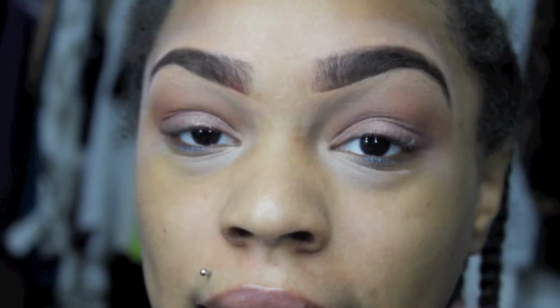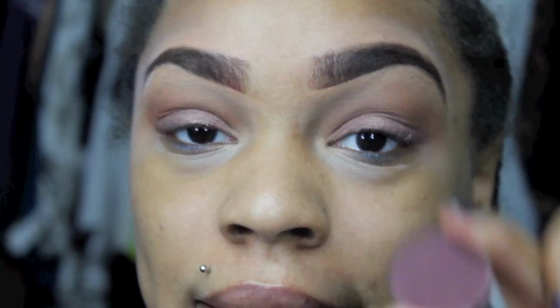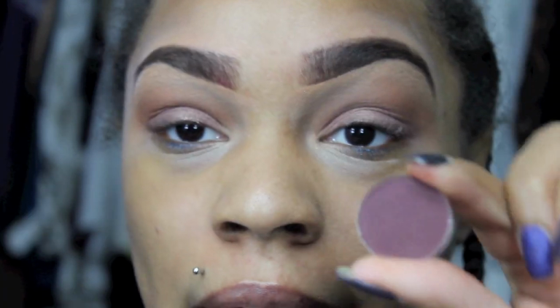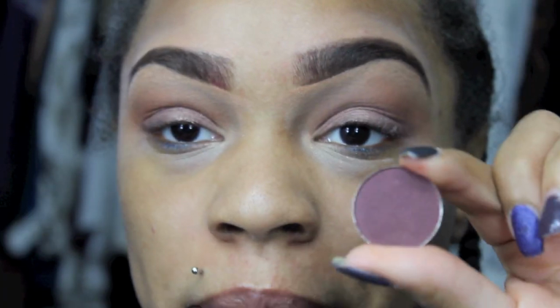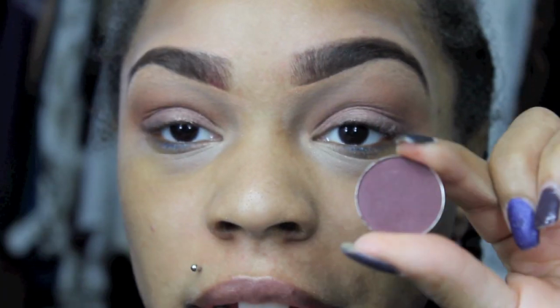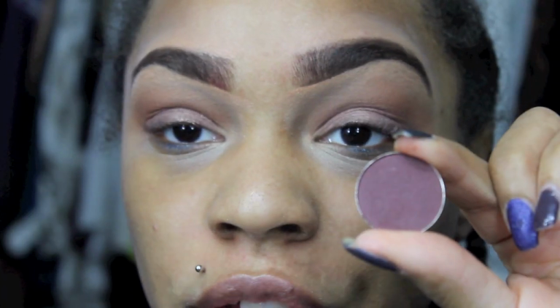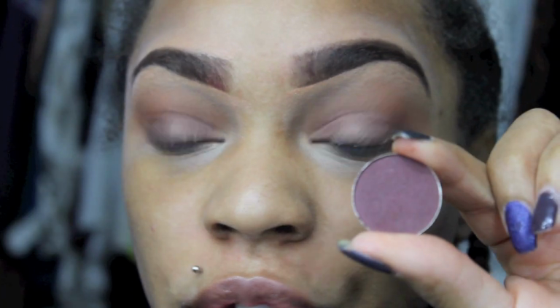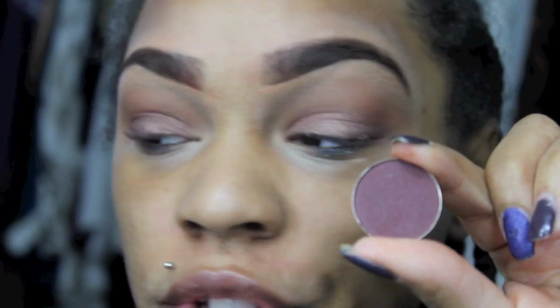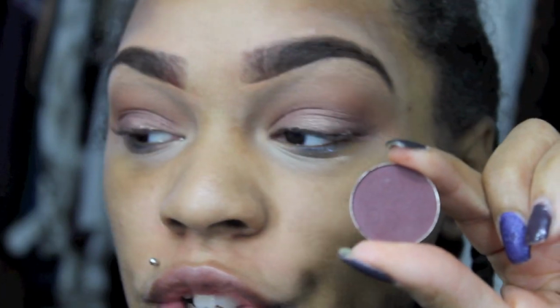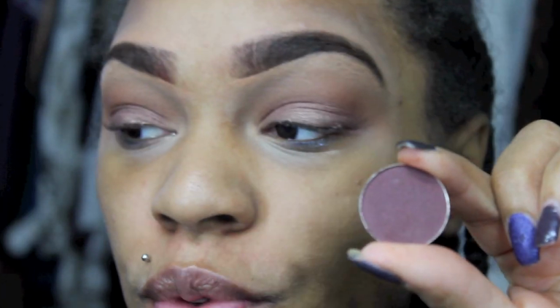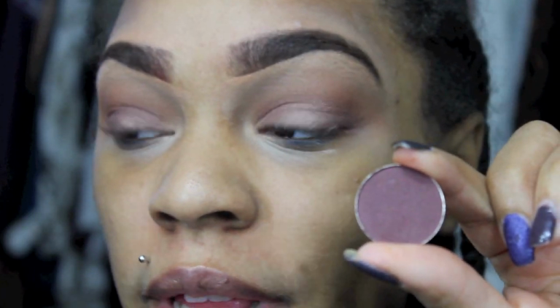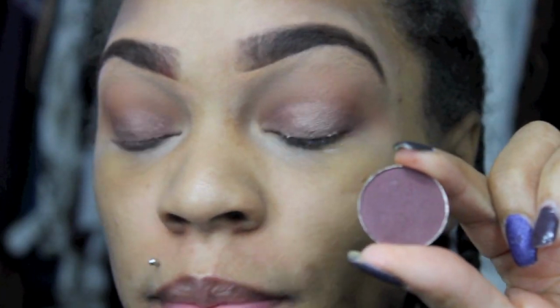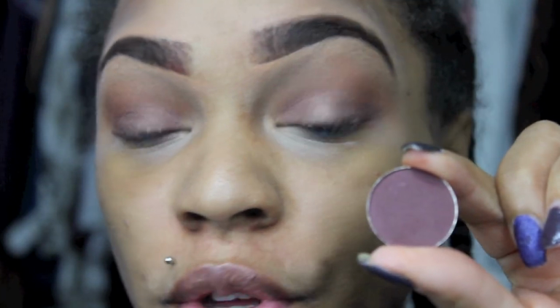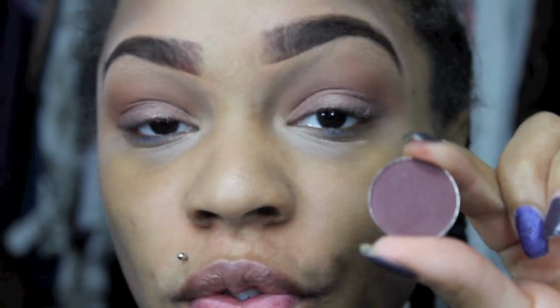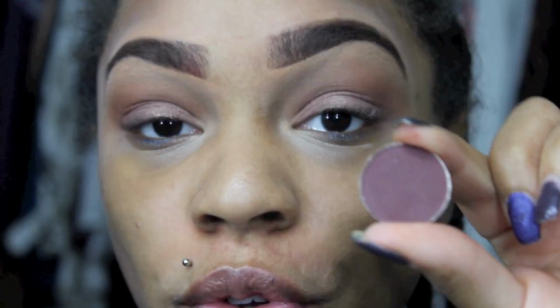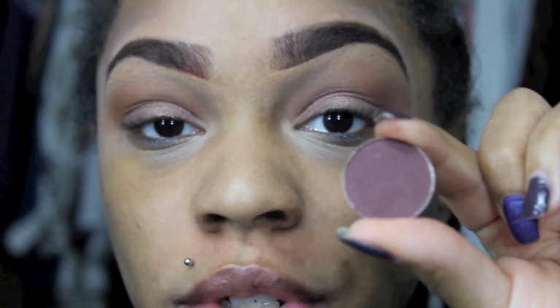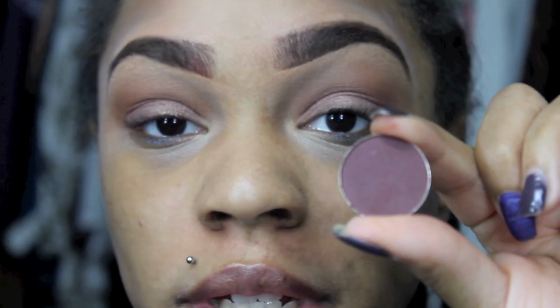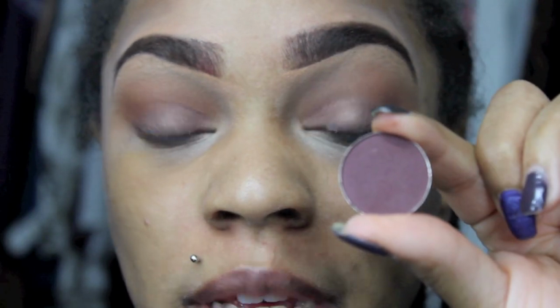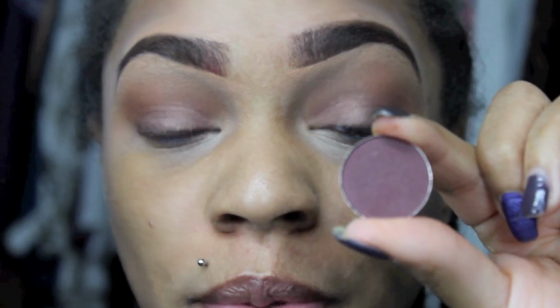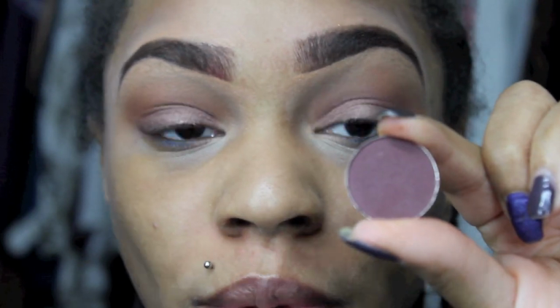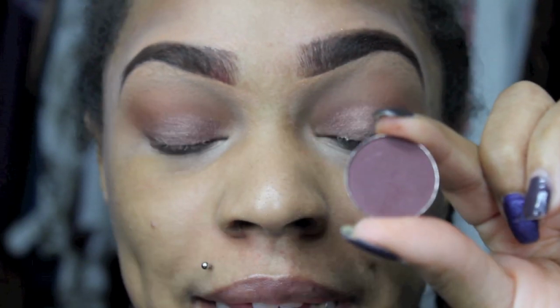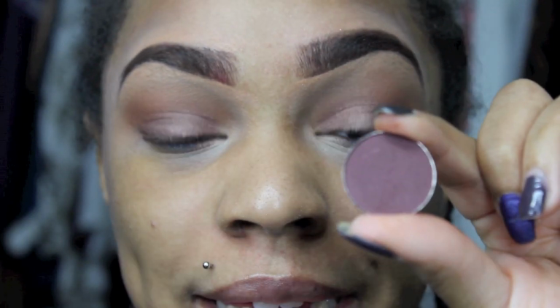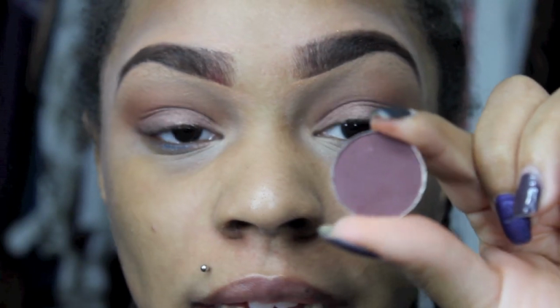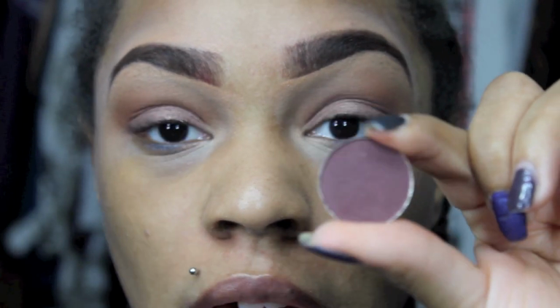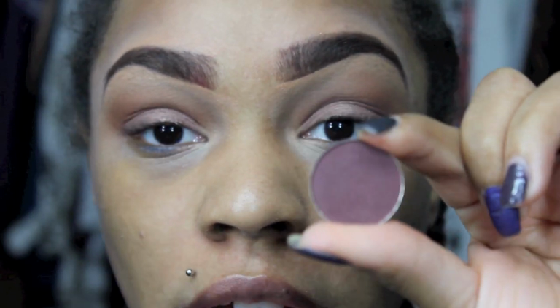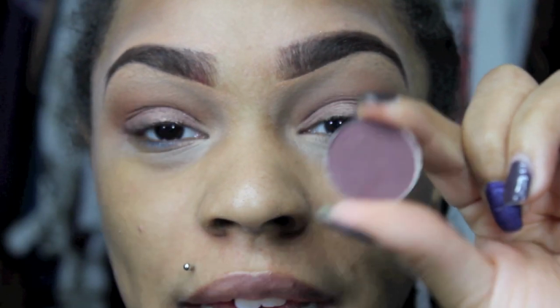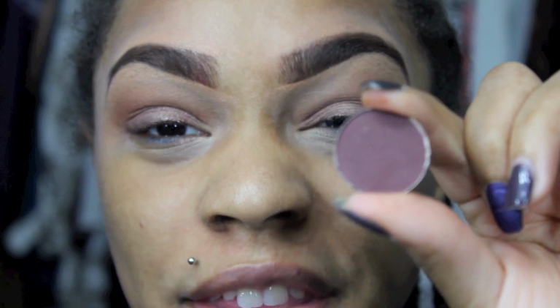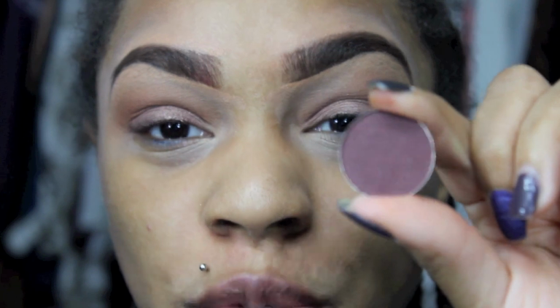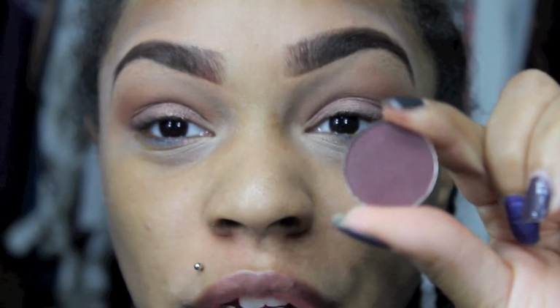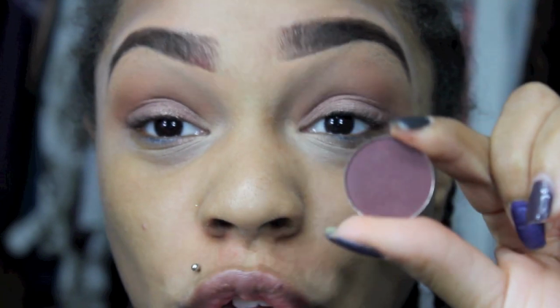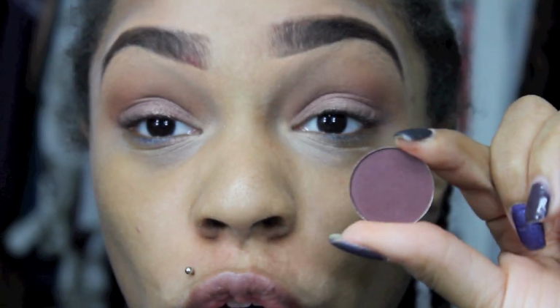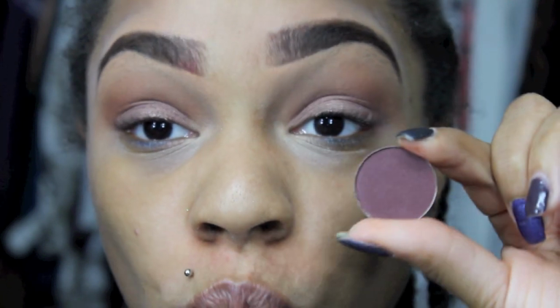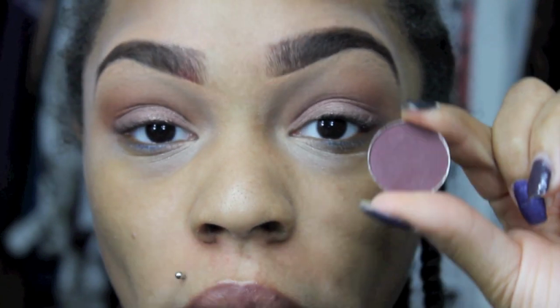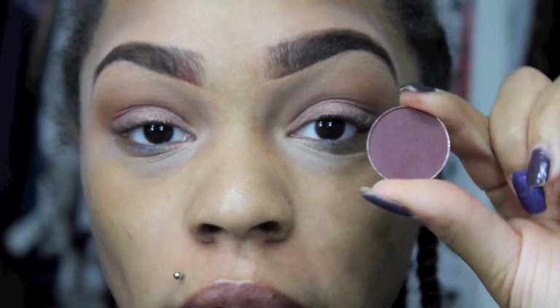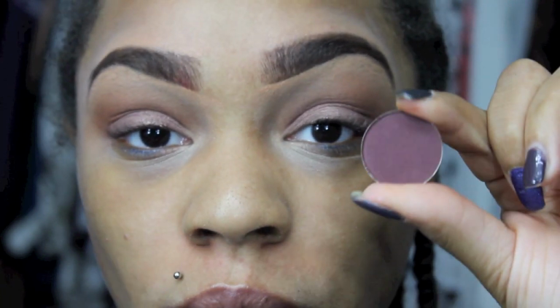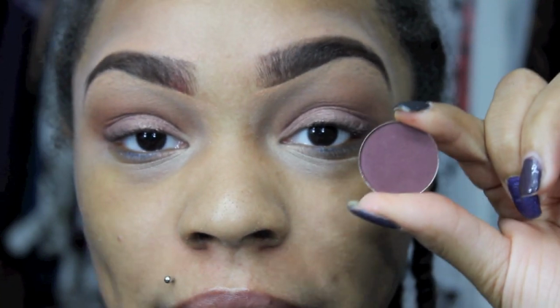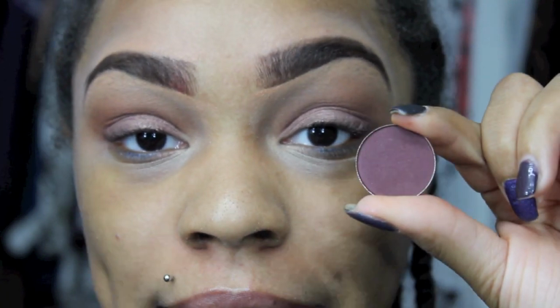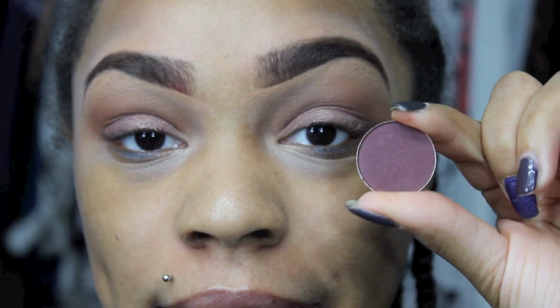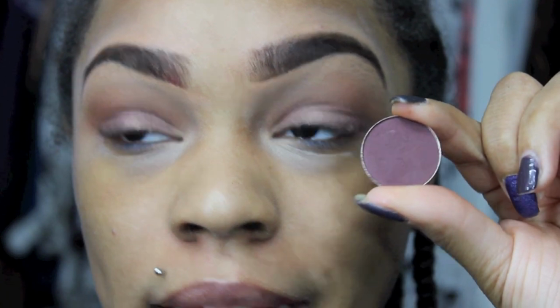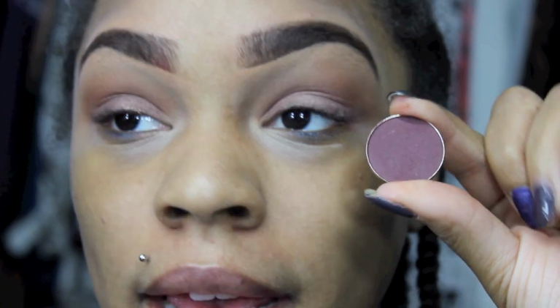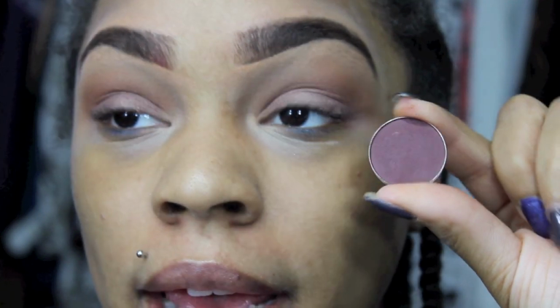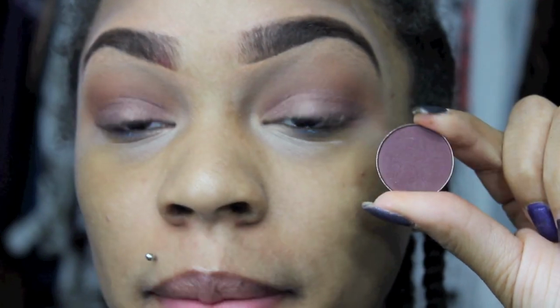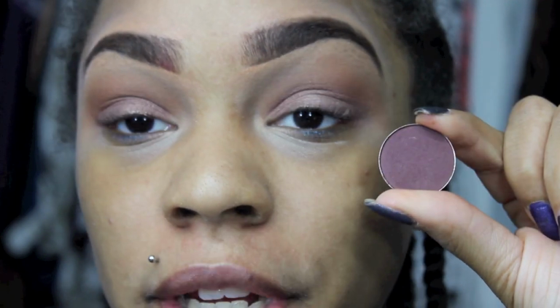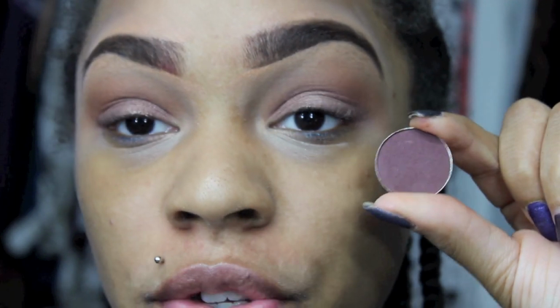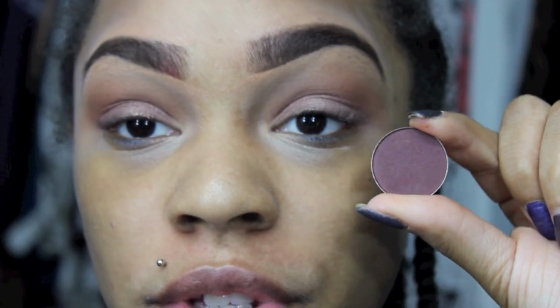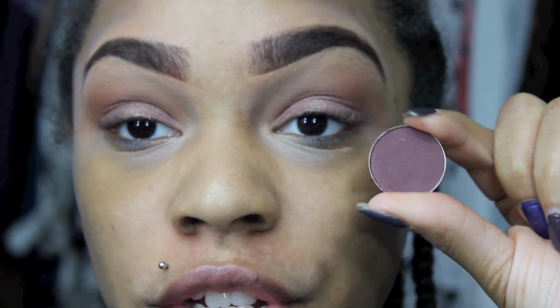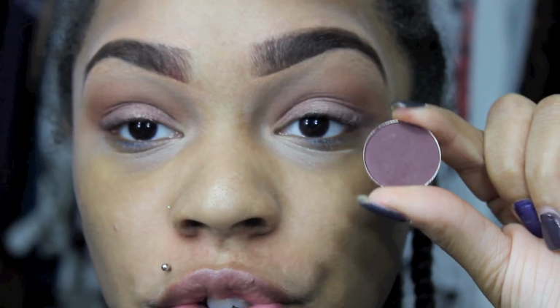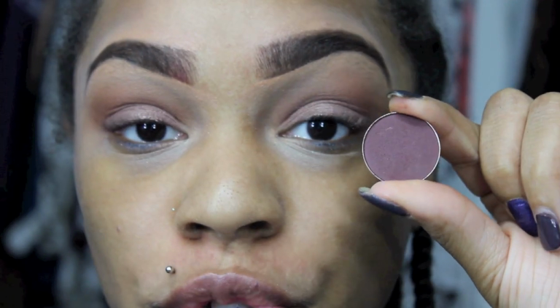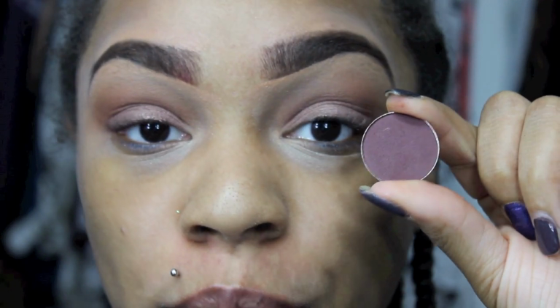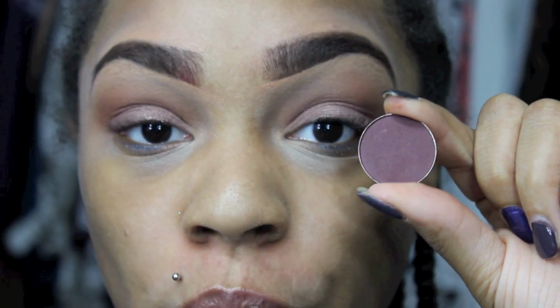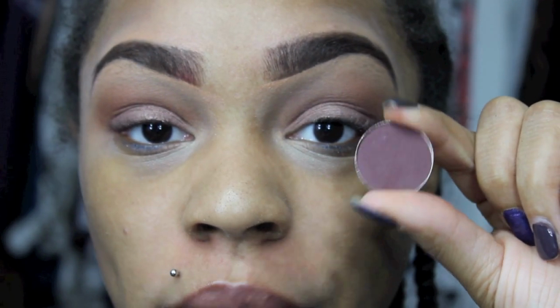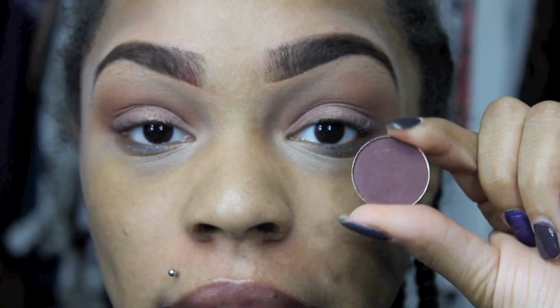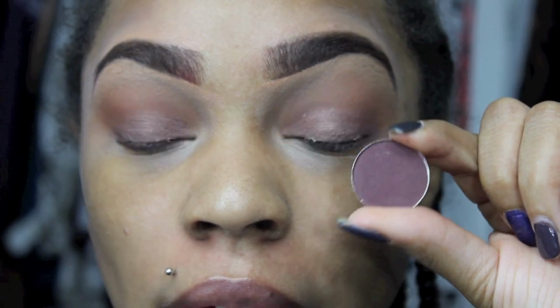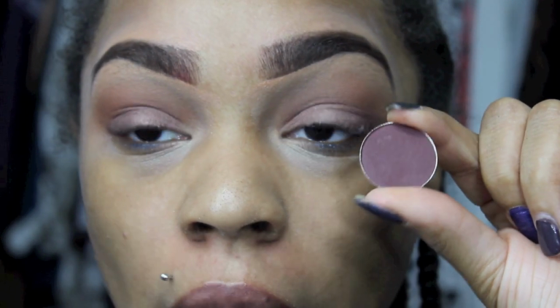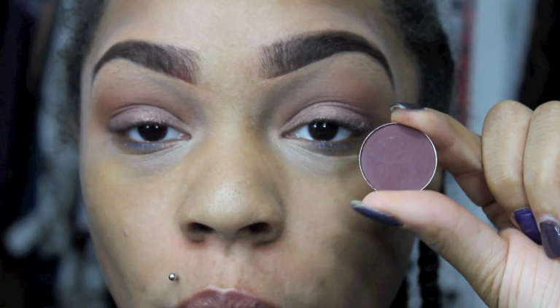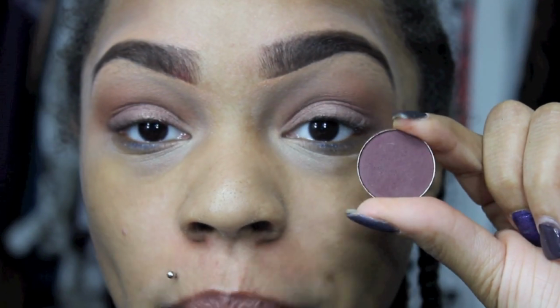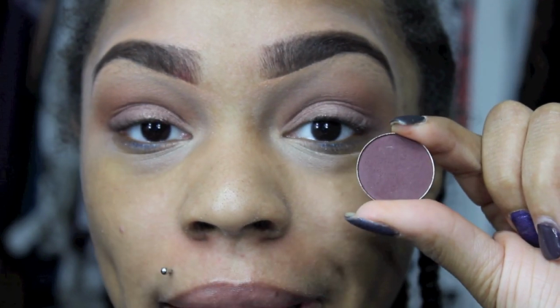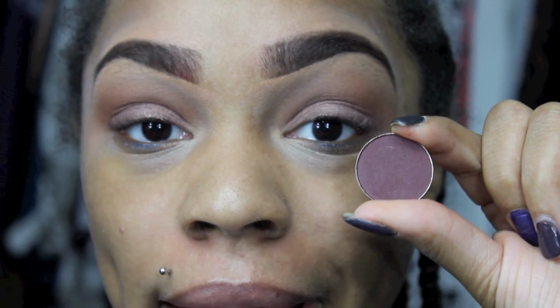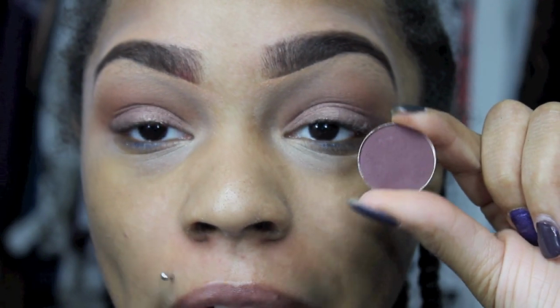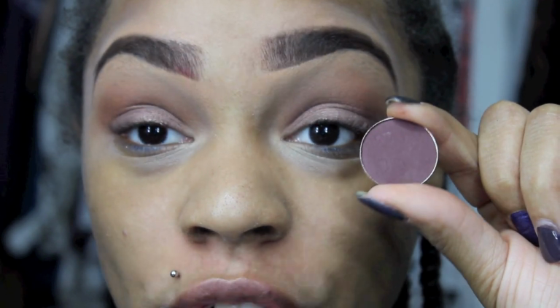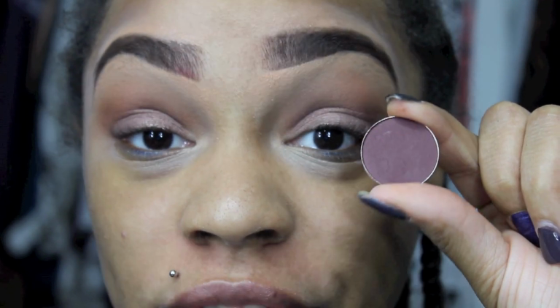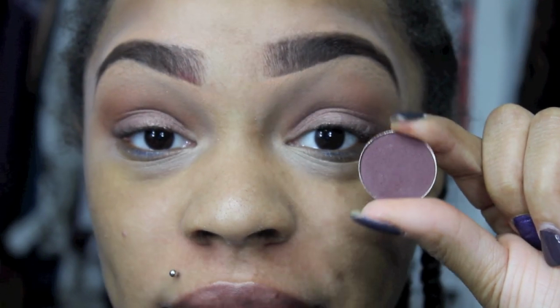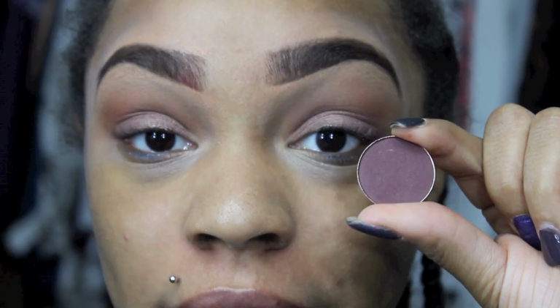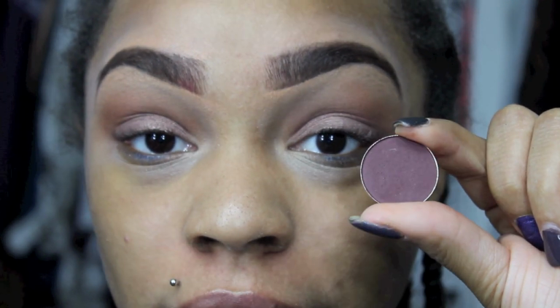Now I'm going to use this really beautiful Deep Raisin color and this one is called Wild Raisin, and I'm going to use this to smoke out my outer V color.